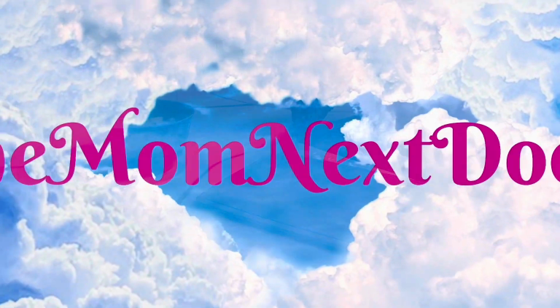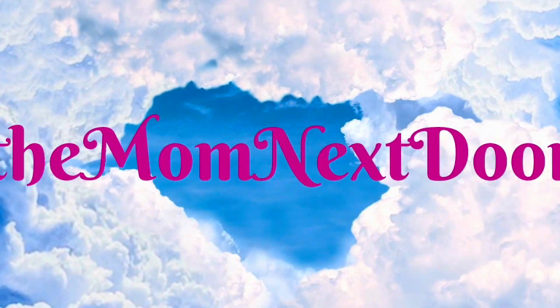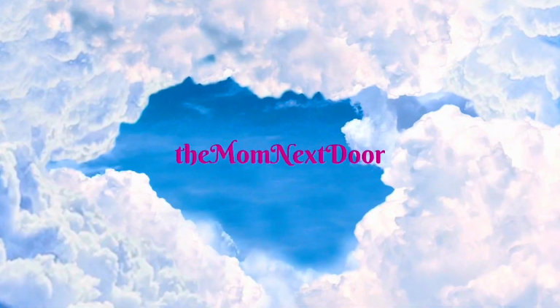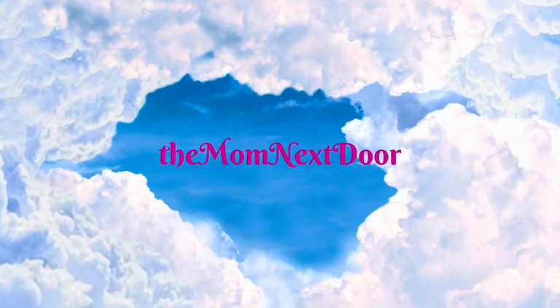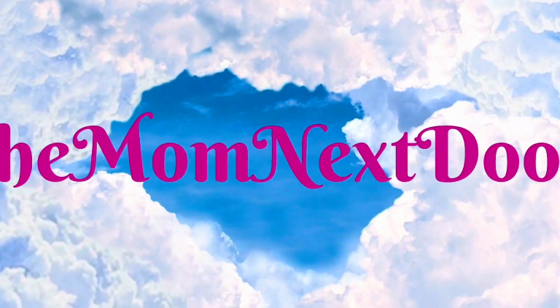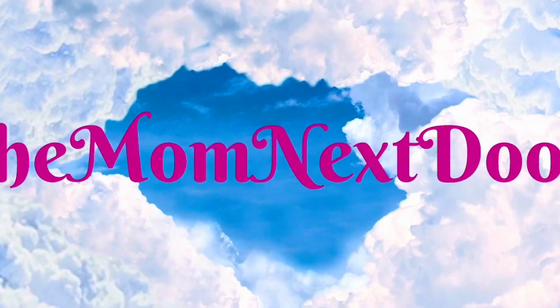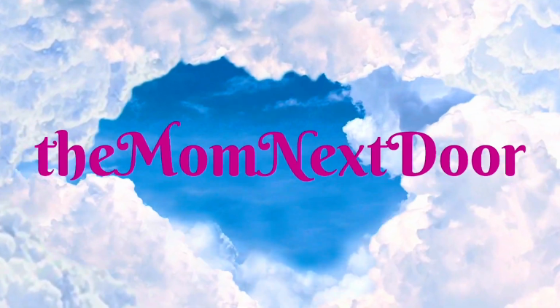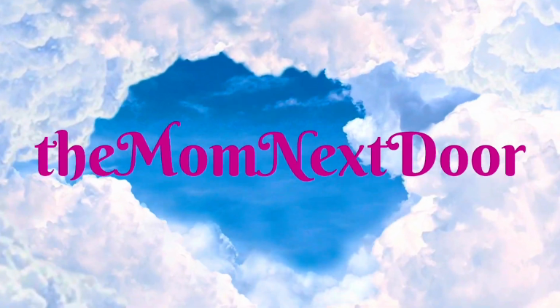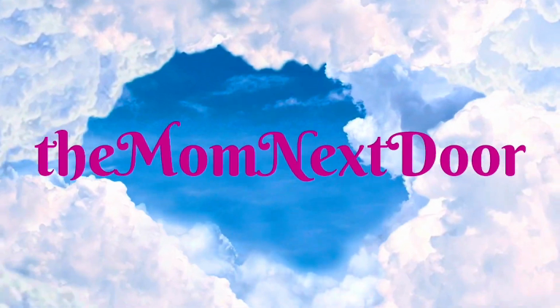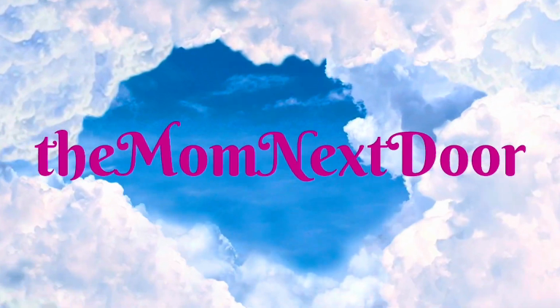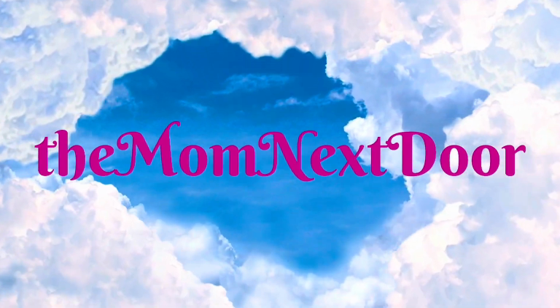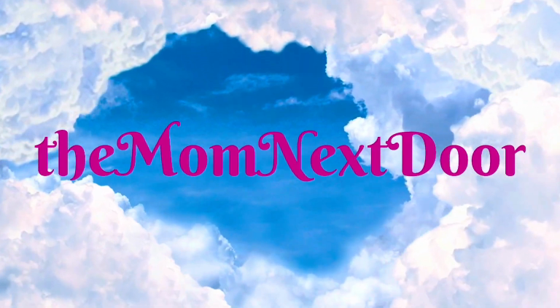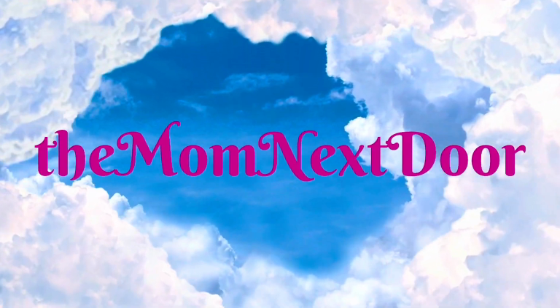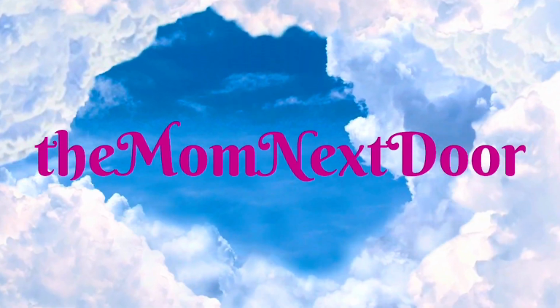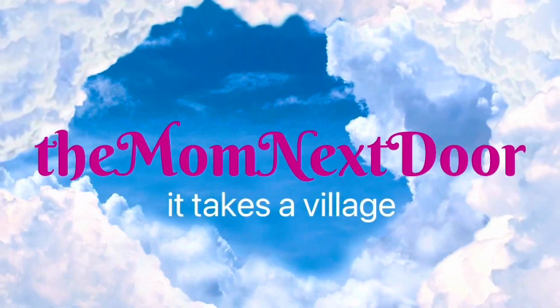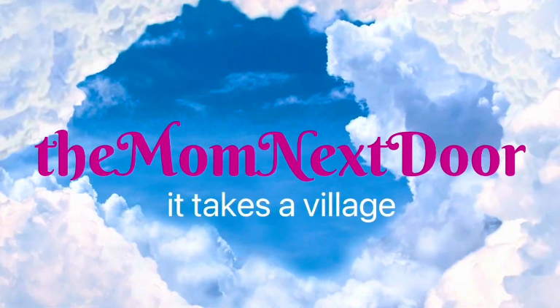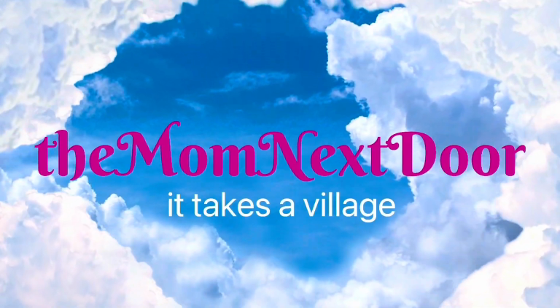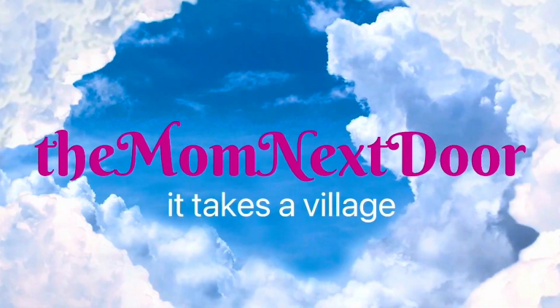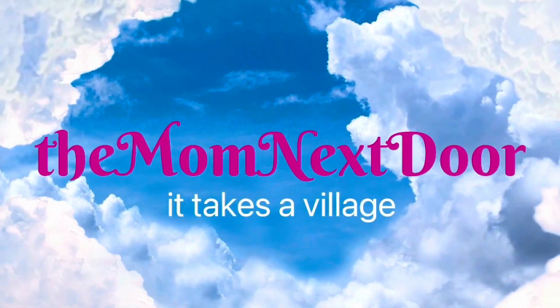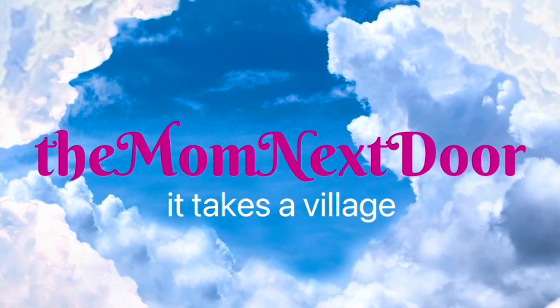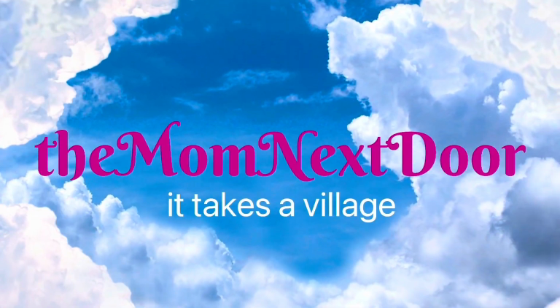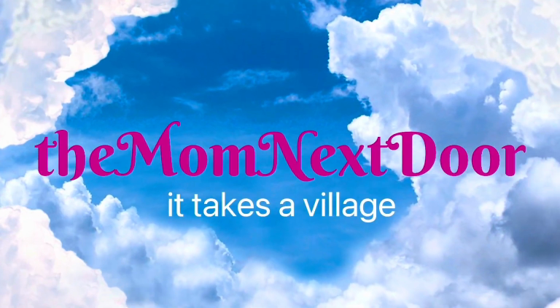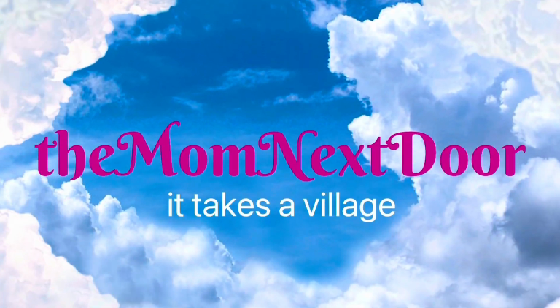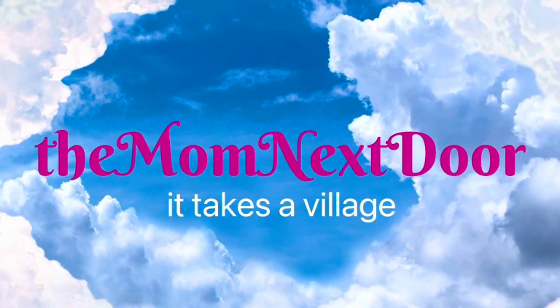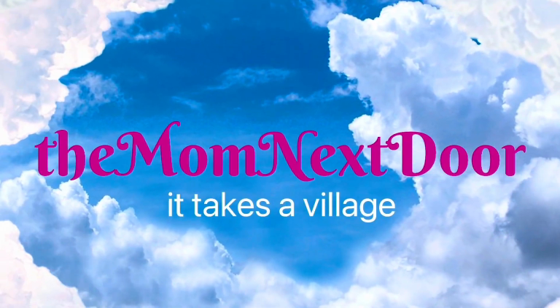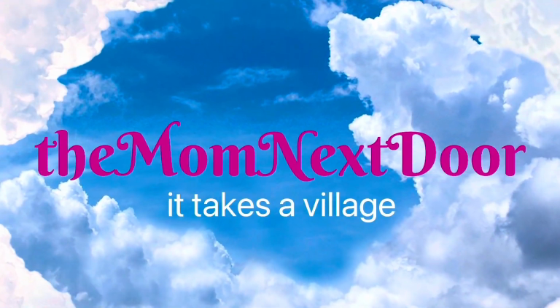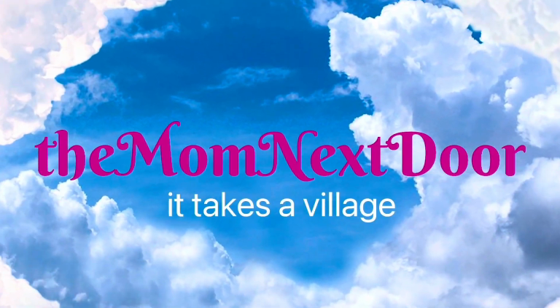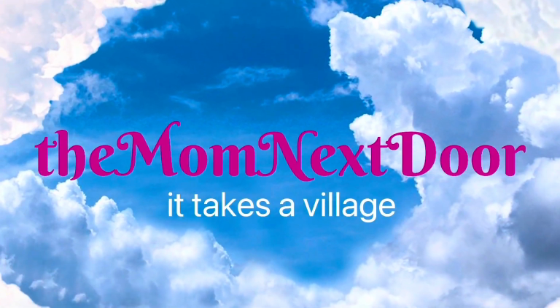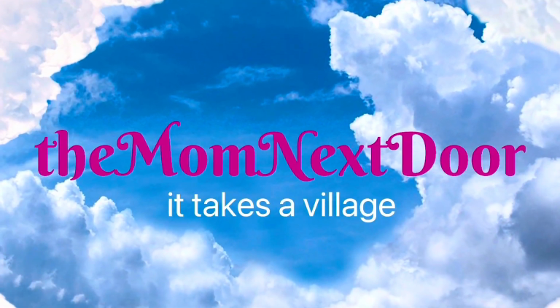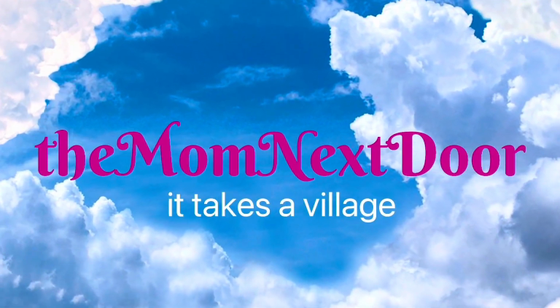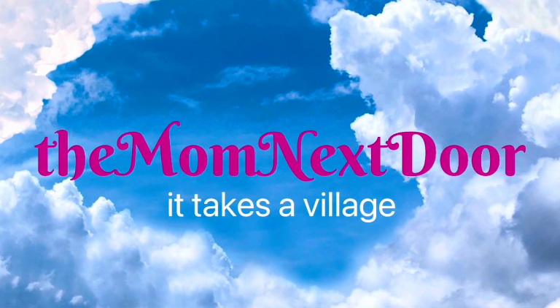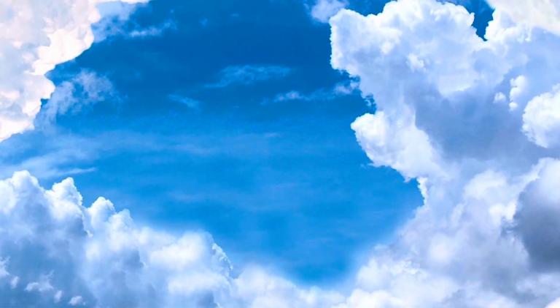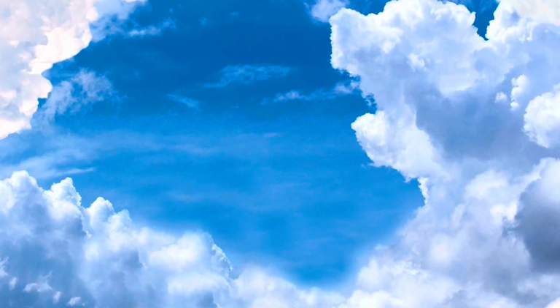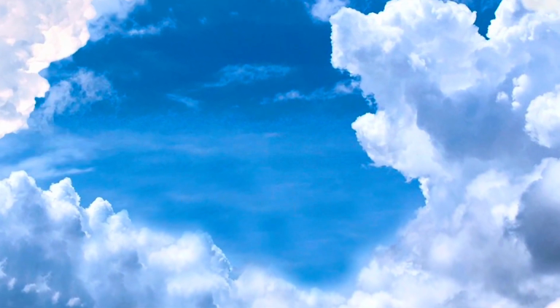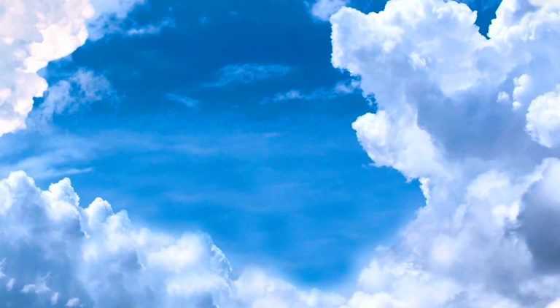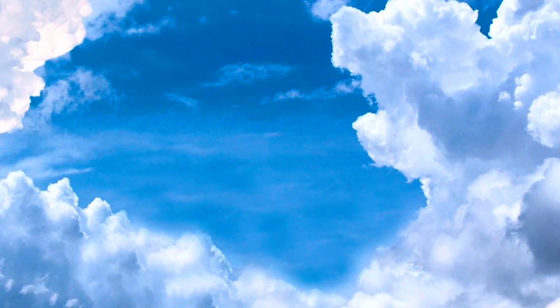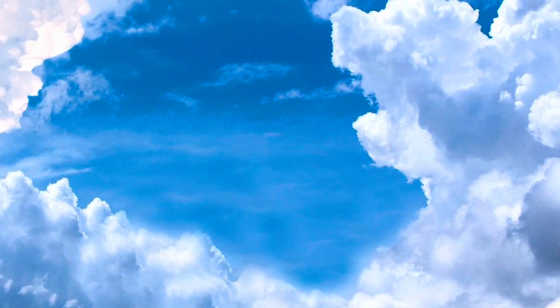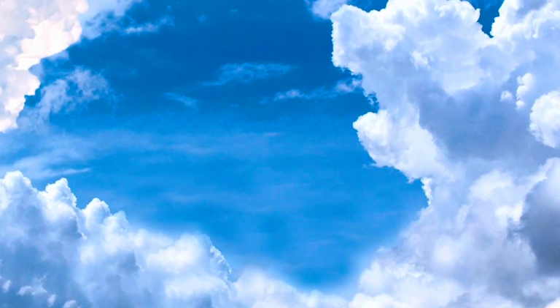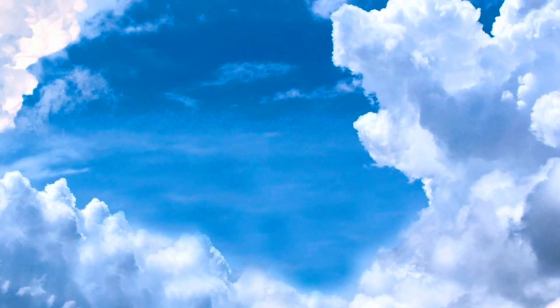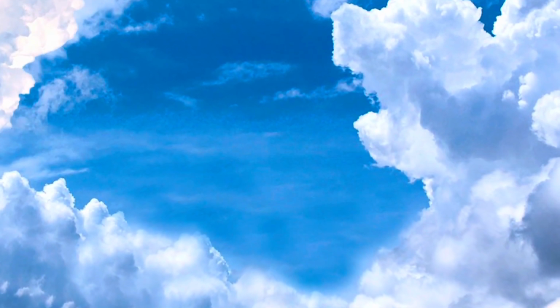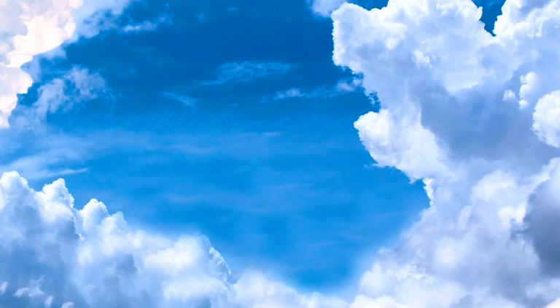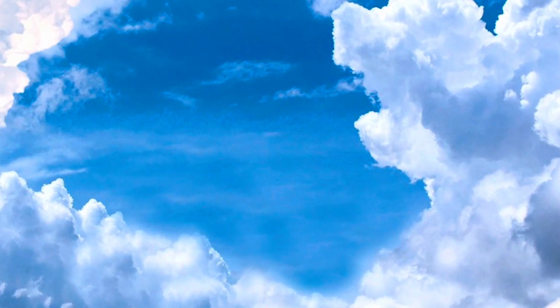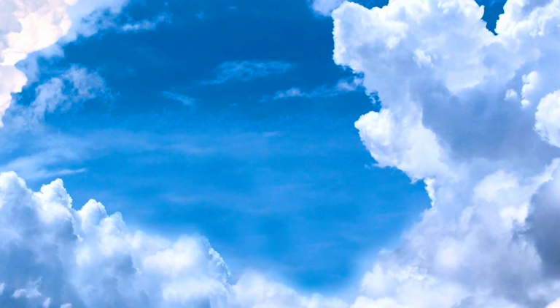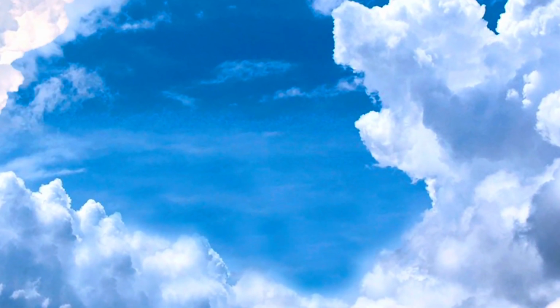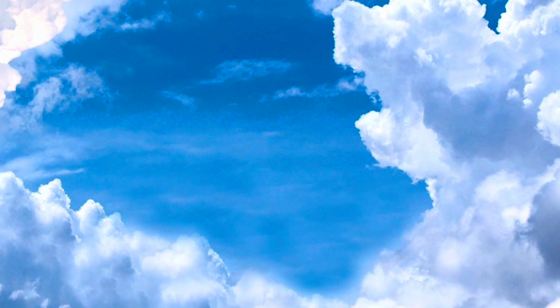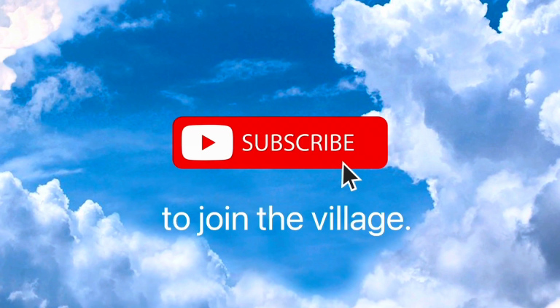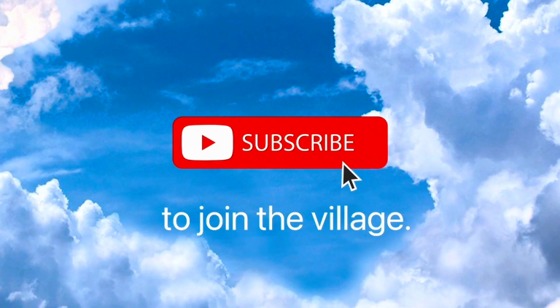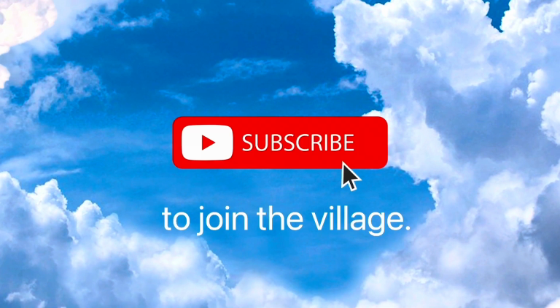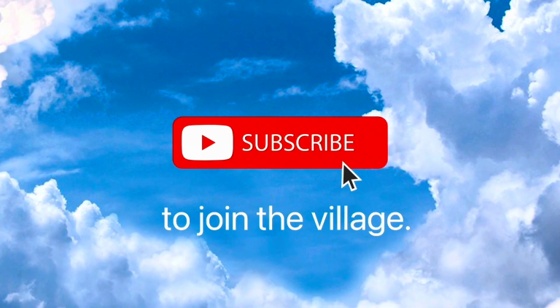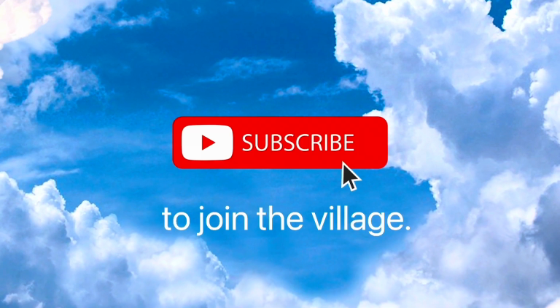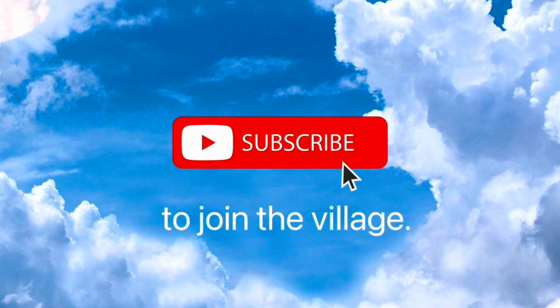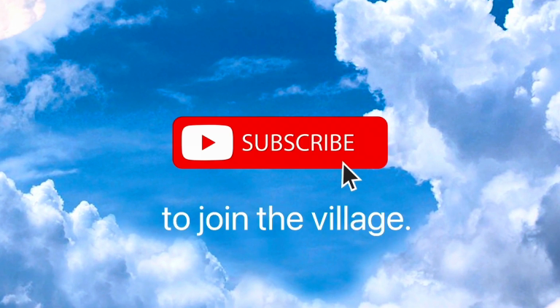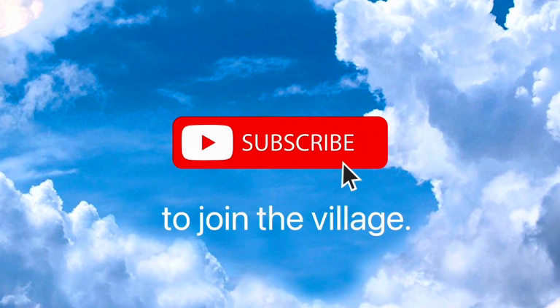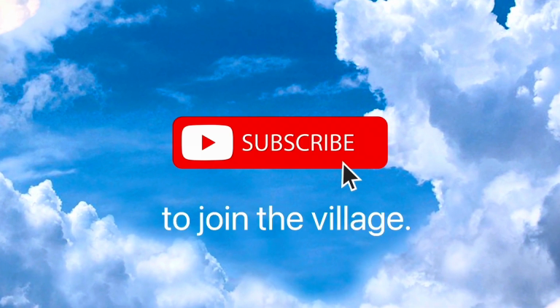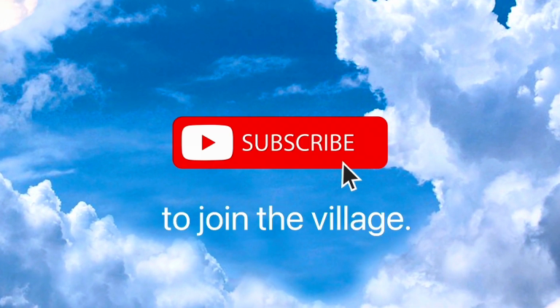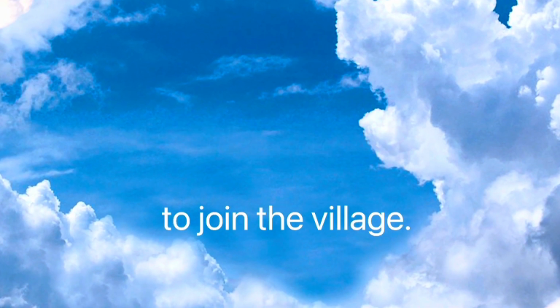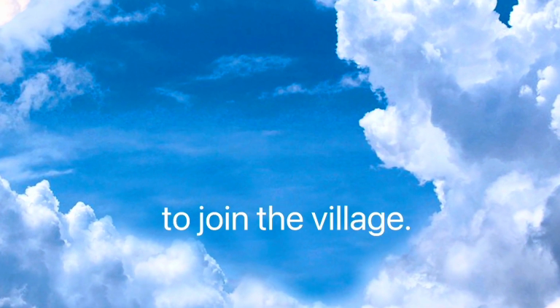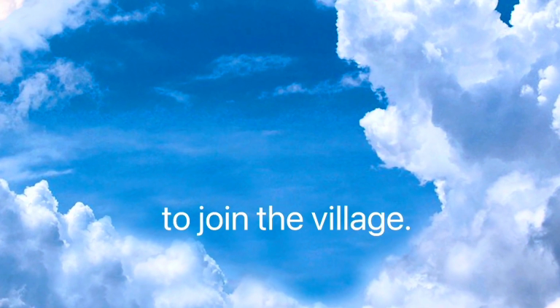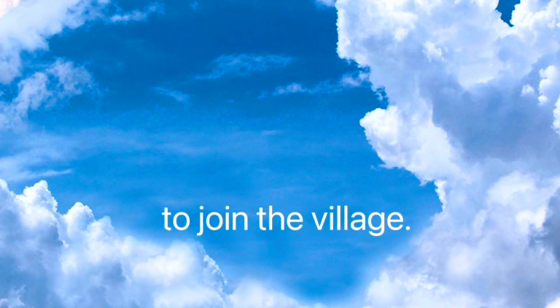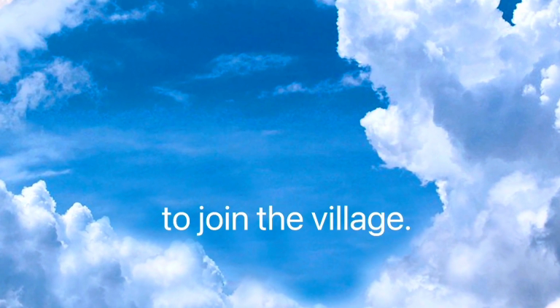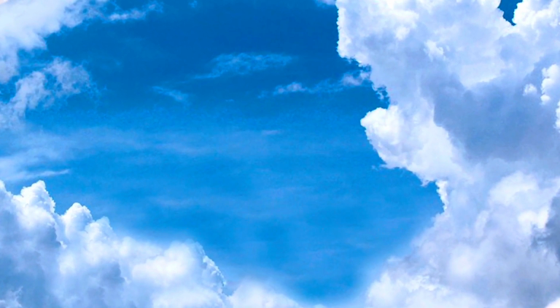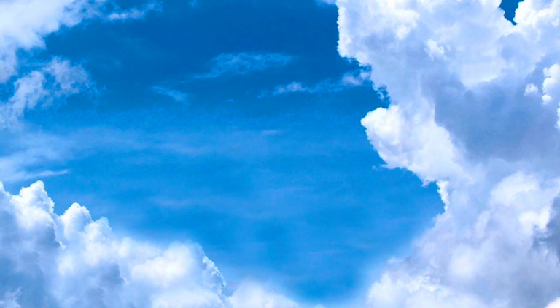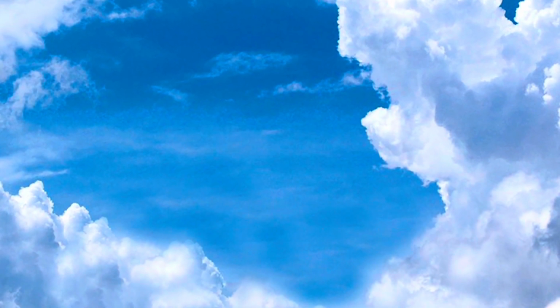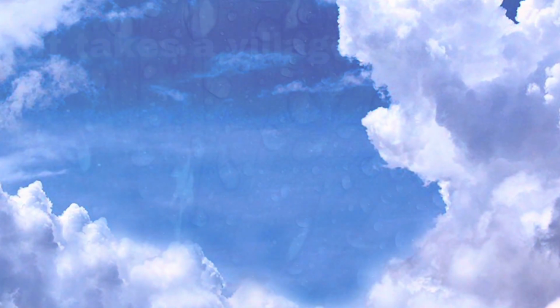Thank you so much for watching all the way to the end. I invite you to like, comment, and of course subscribe and join the village.